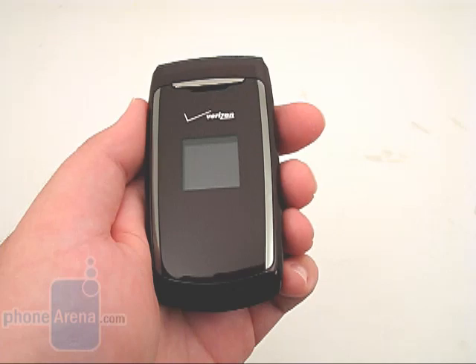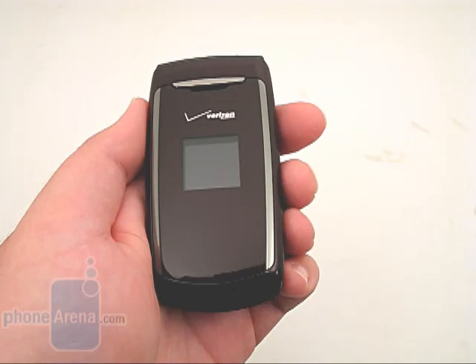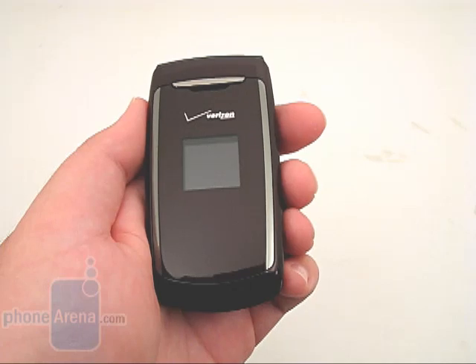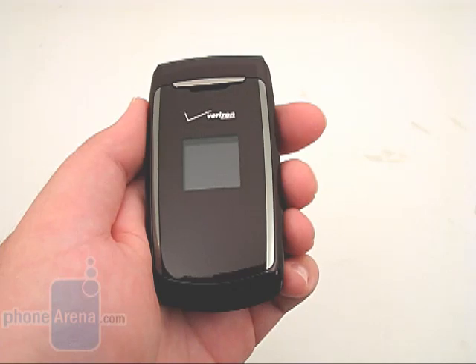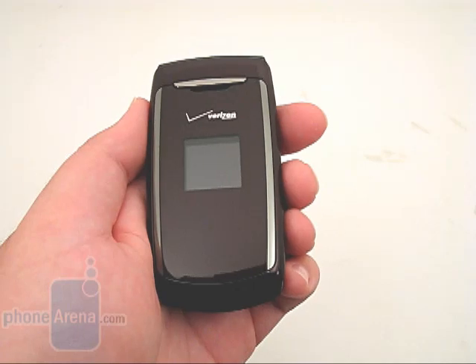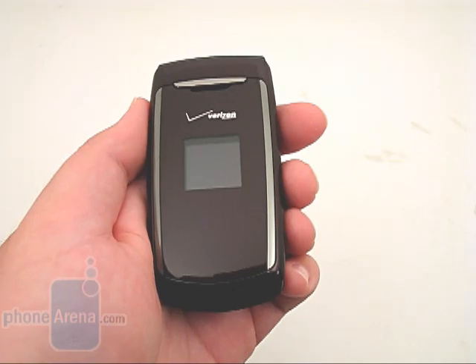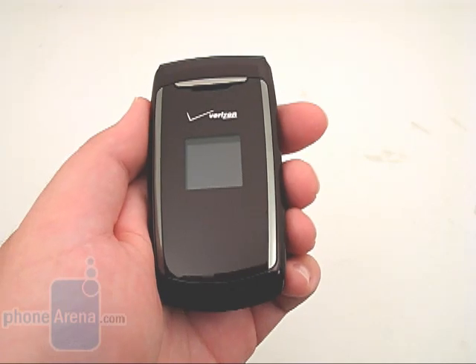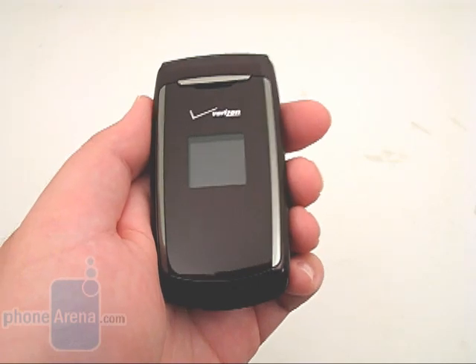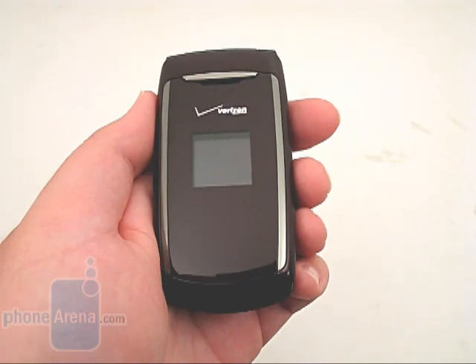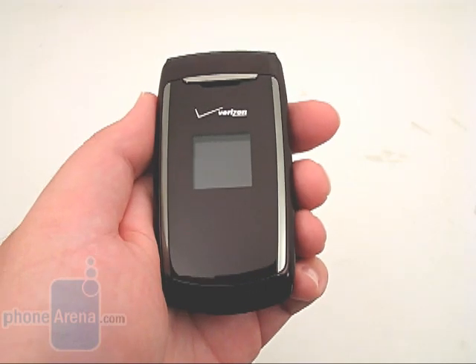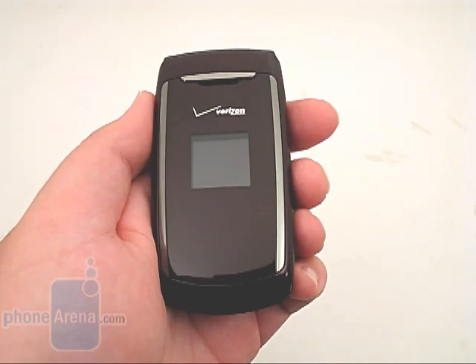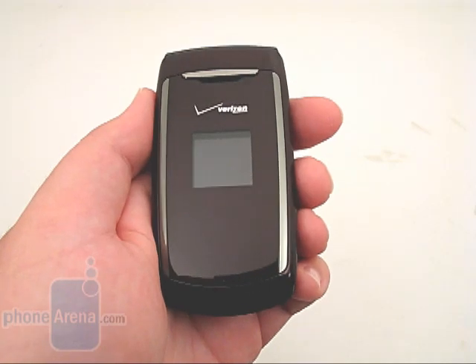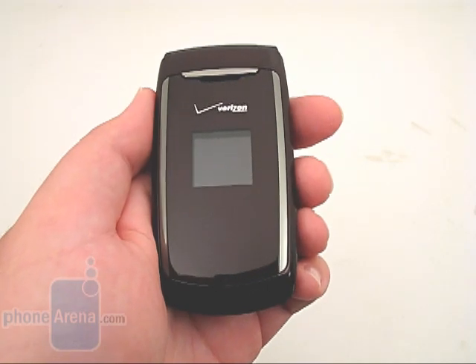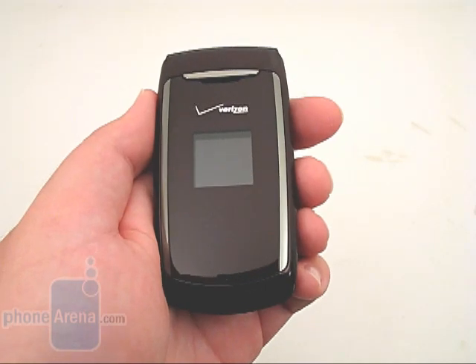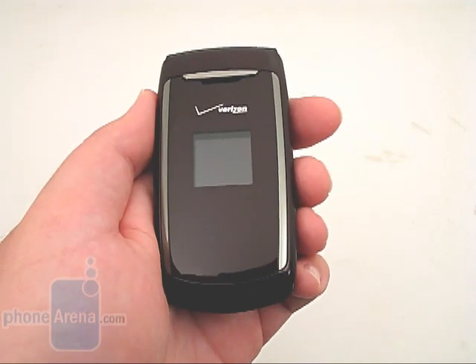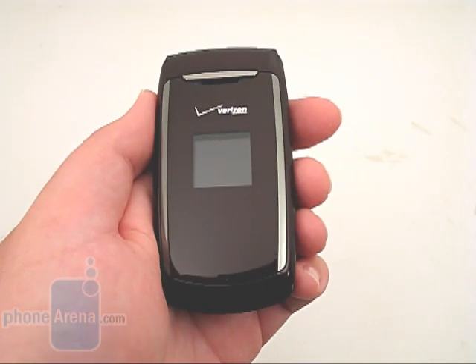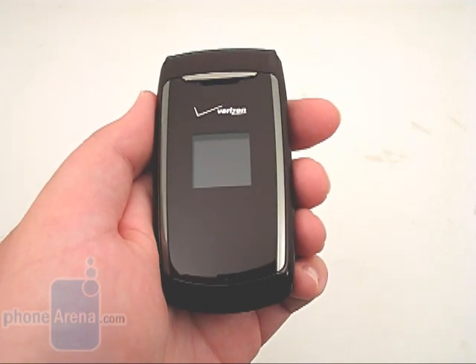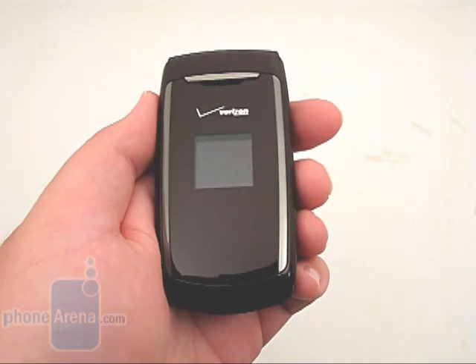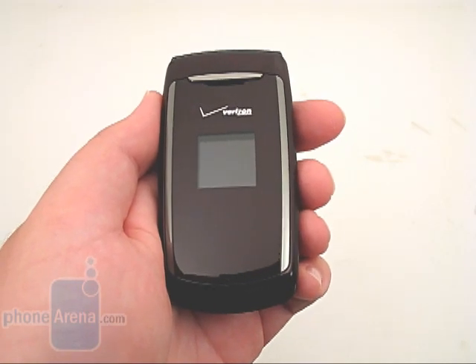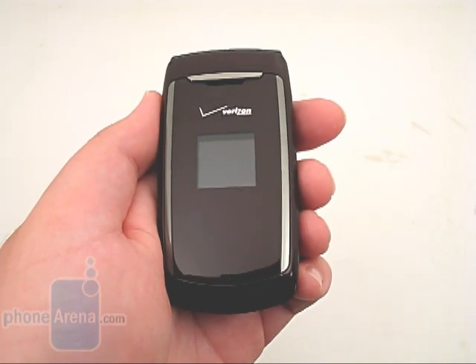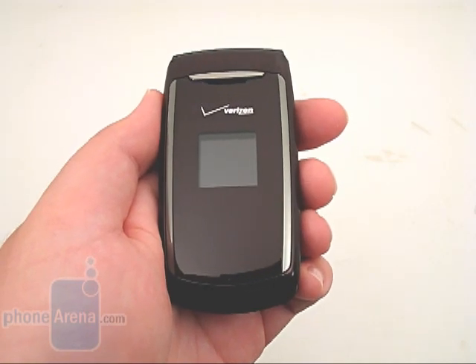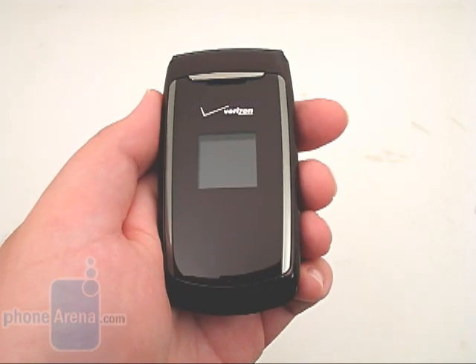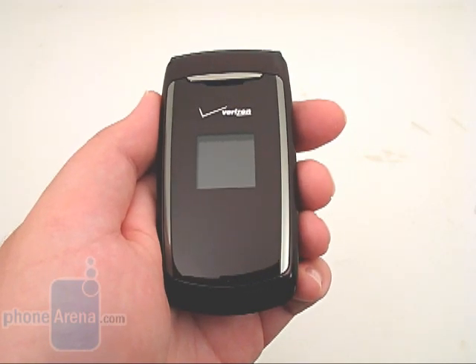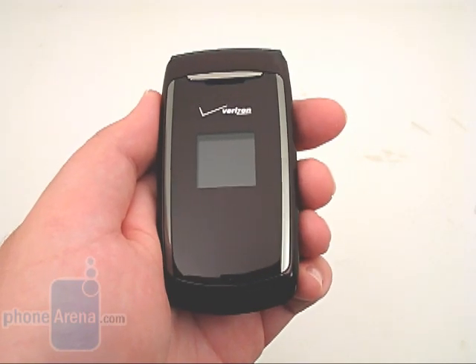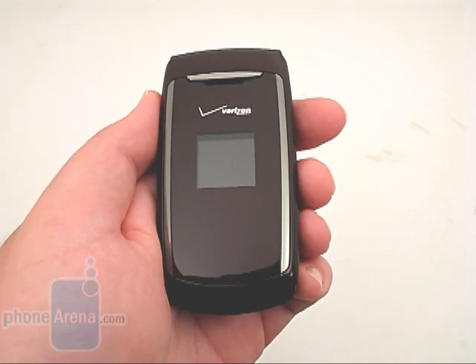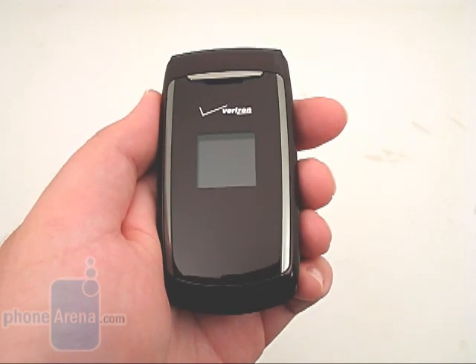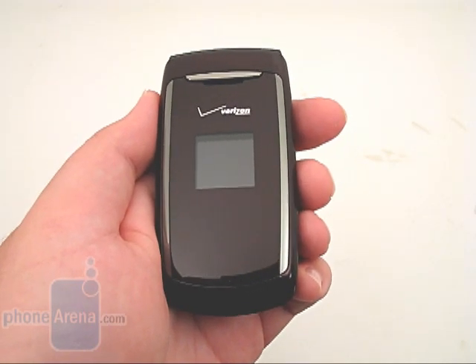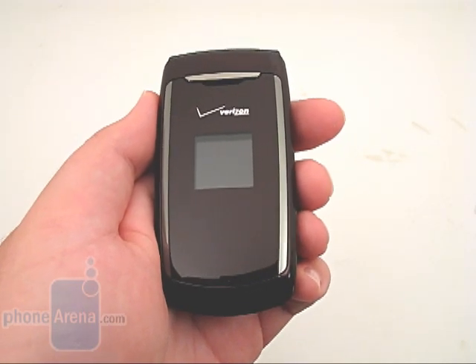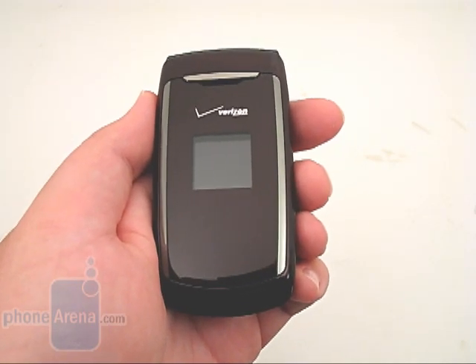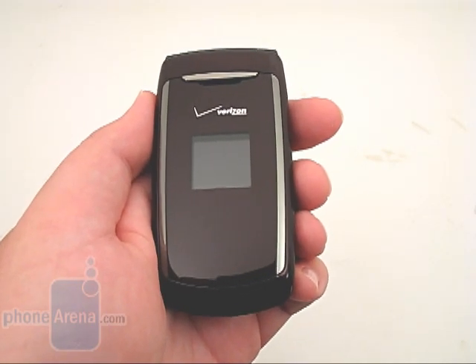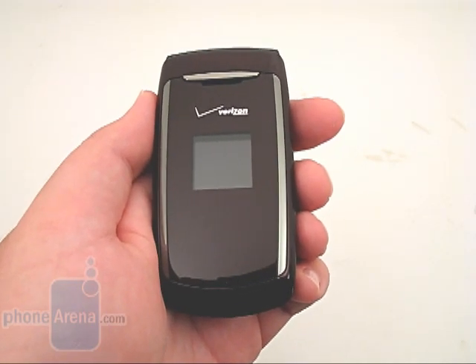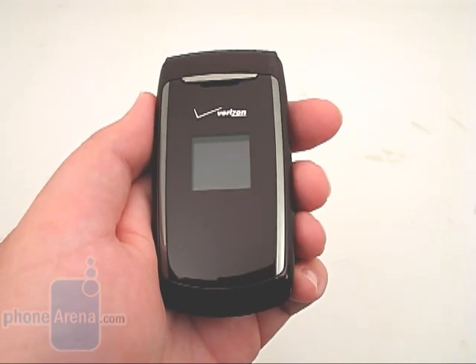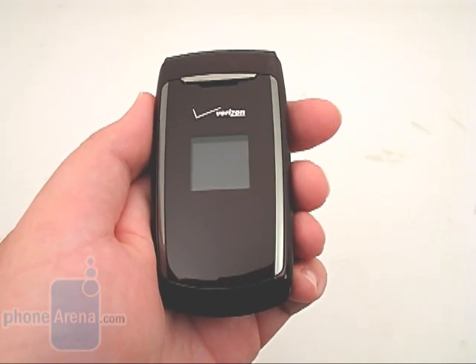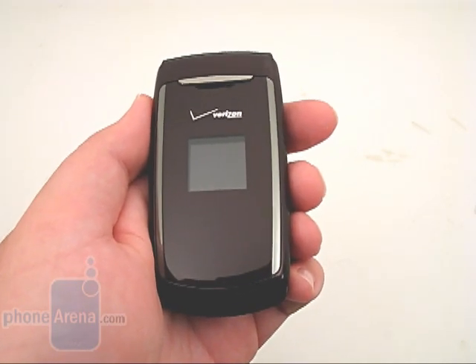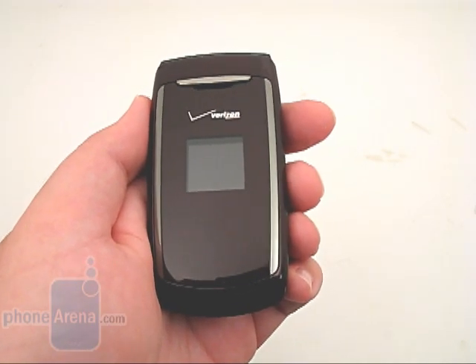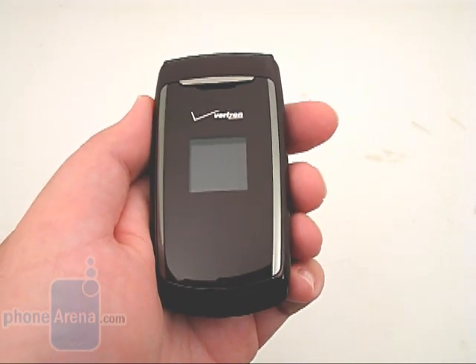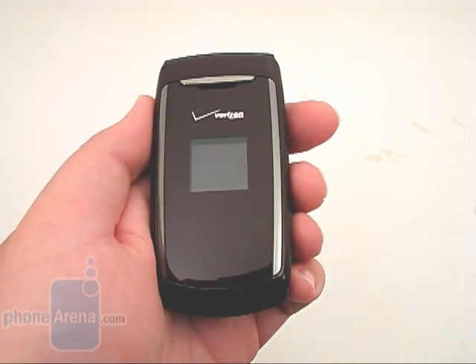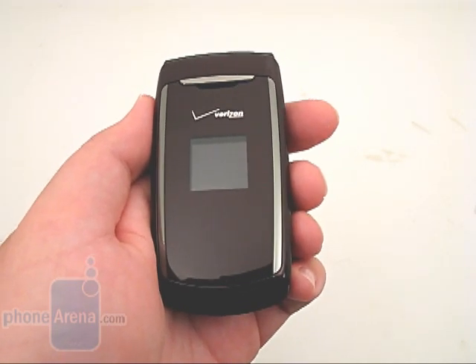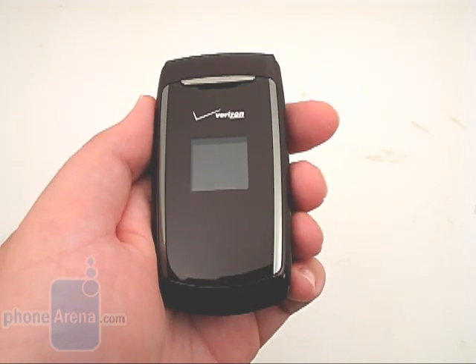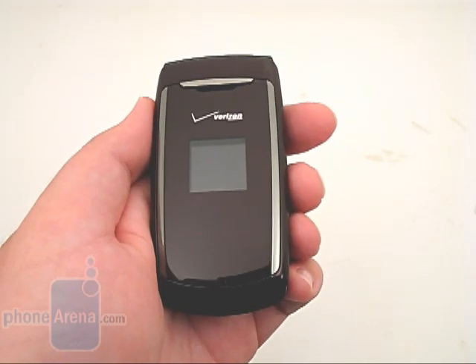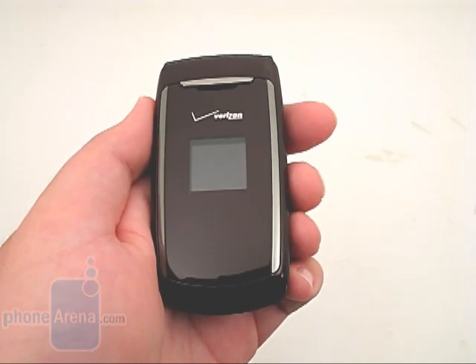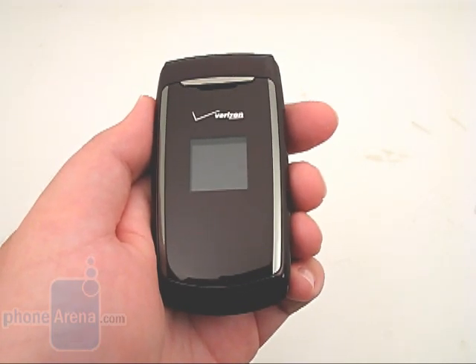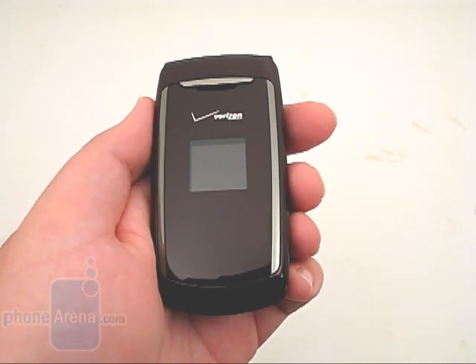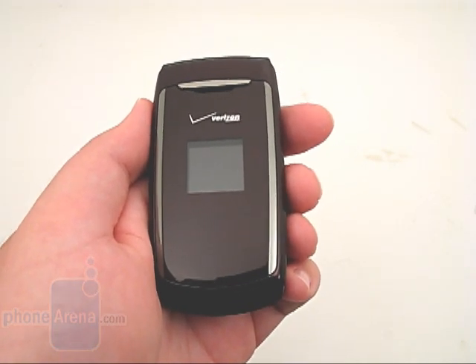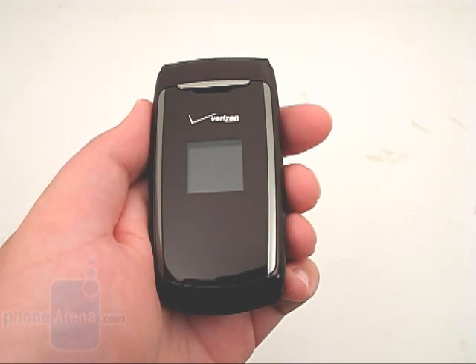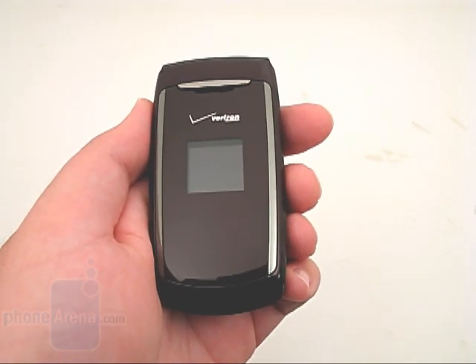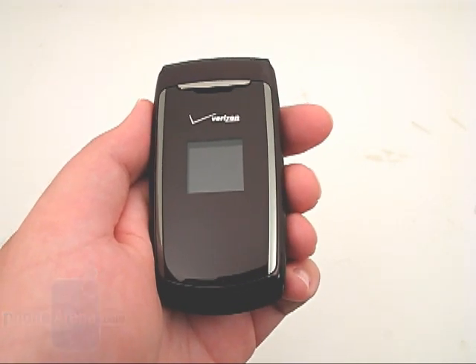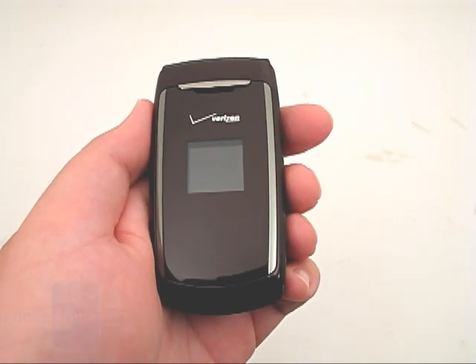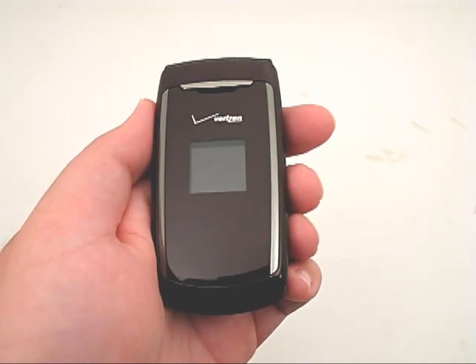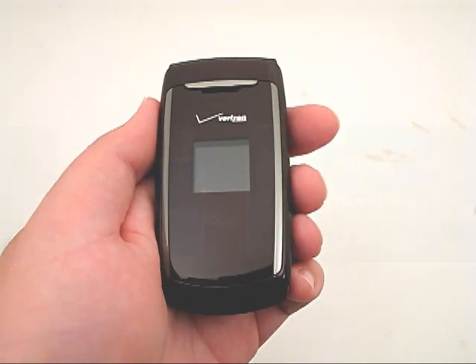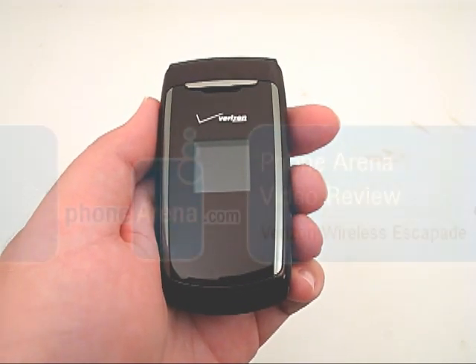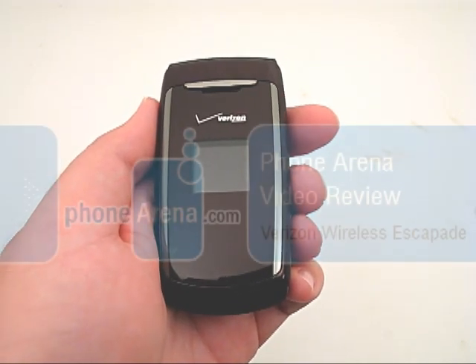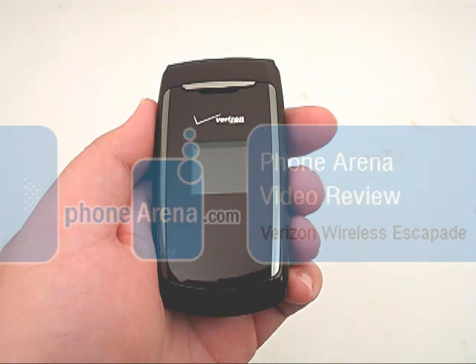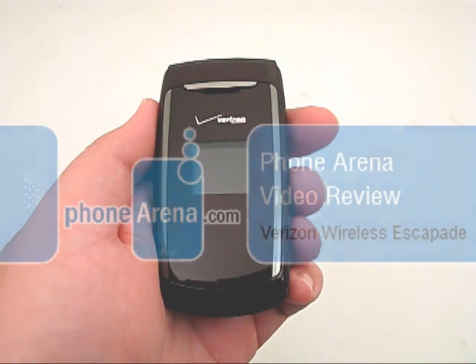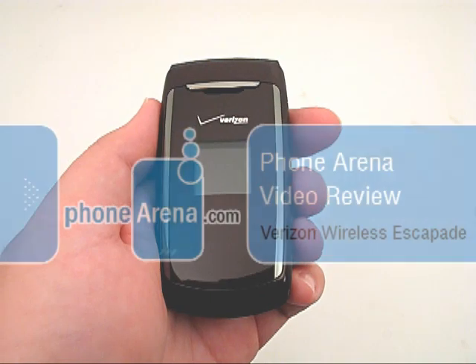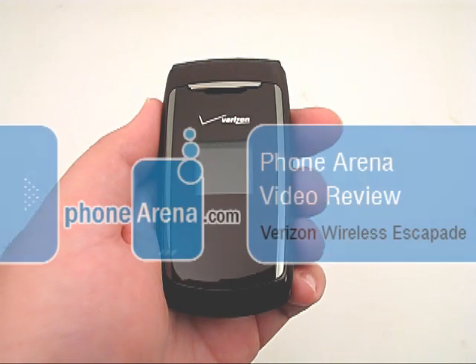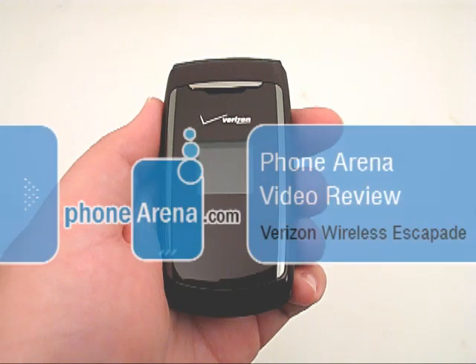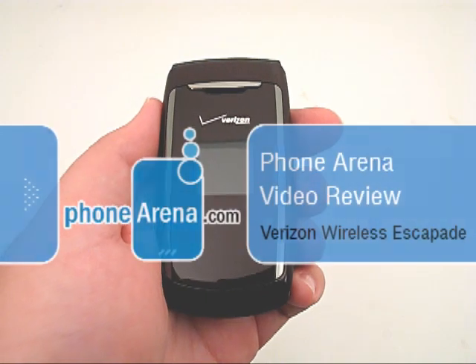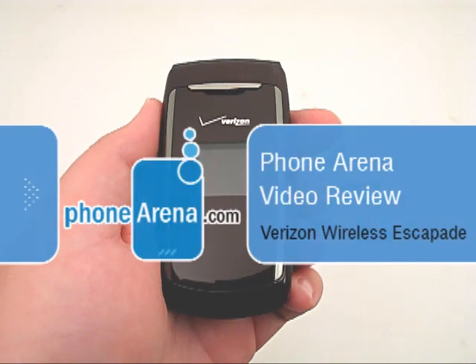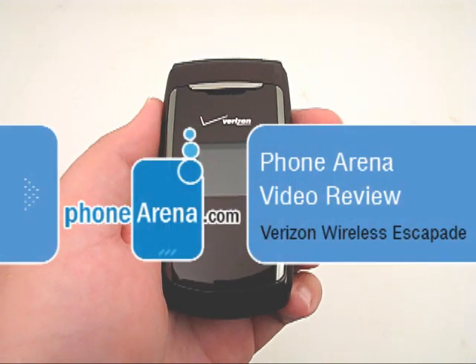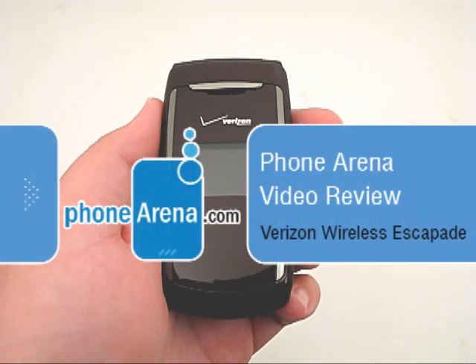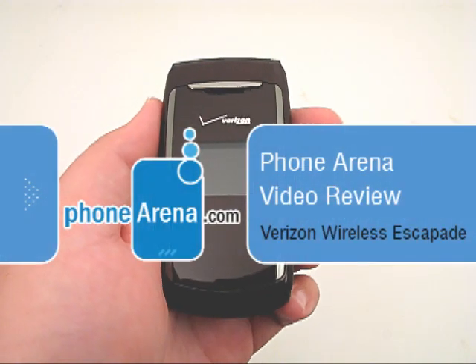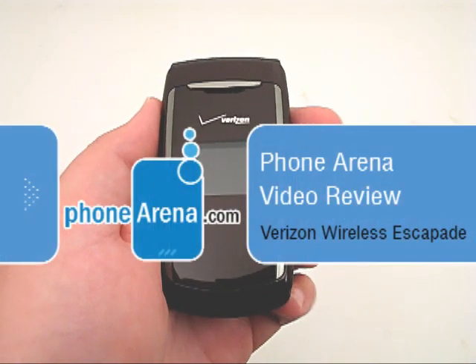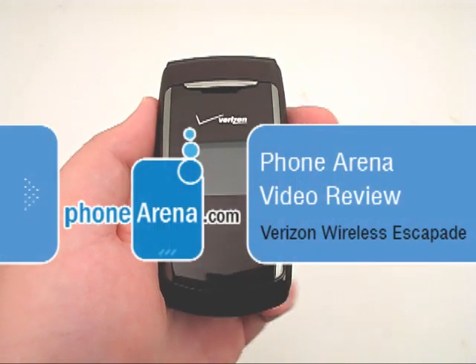This is Phone Arena's video review of the Escapade WP-8990, available from Verizon Wireless.